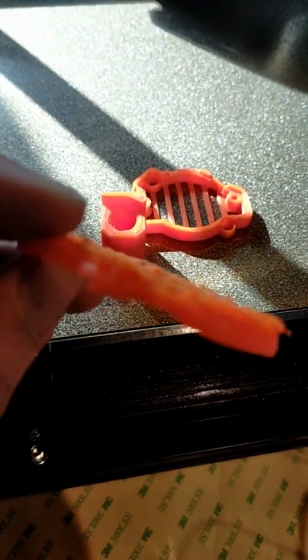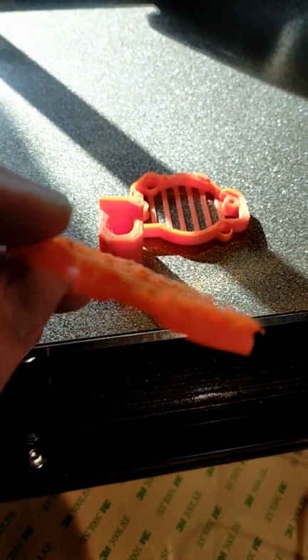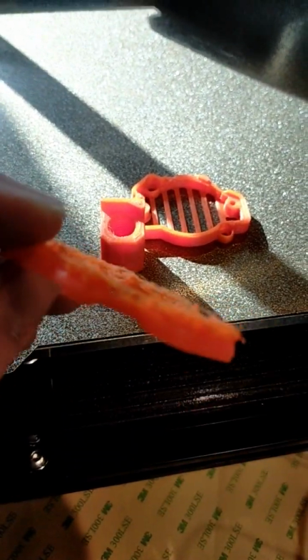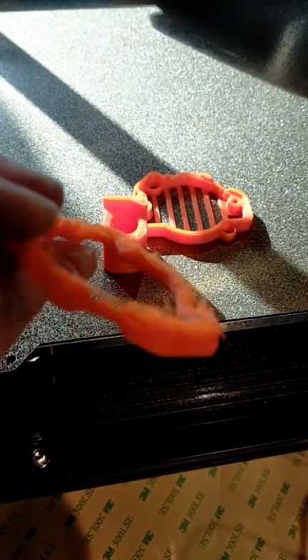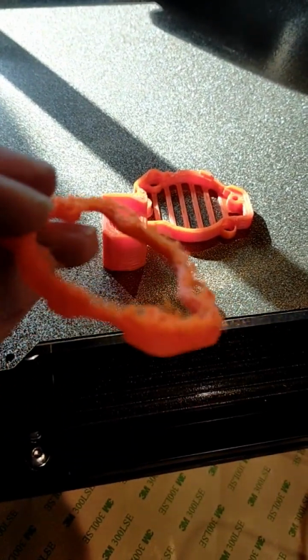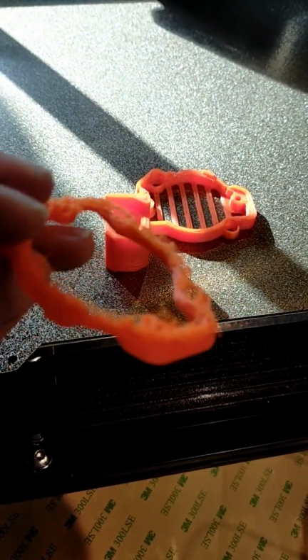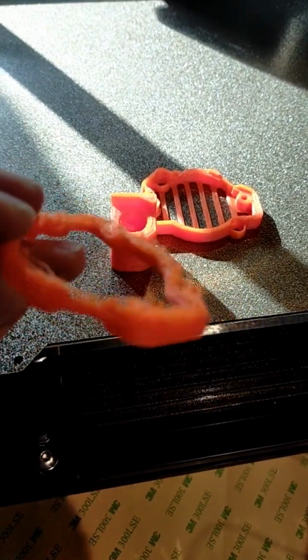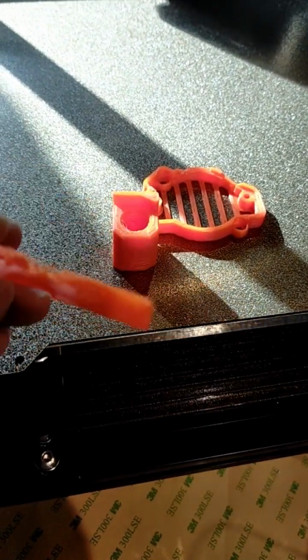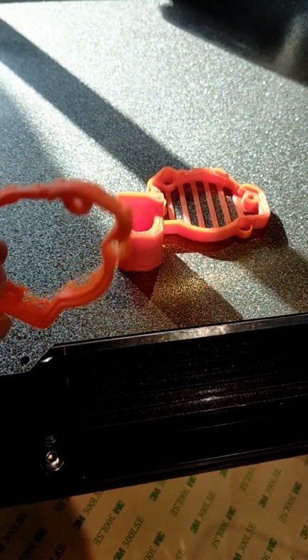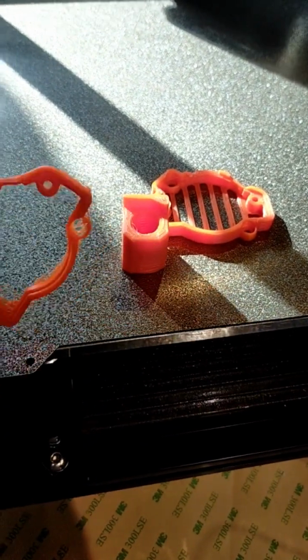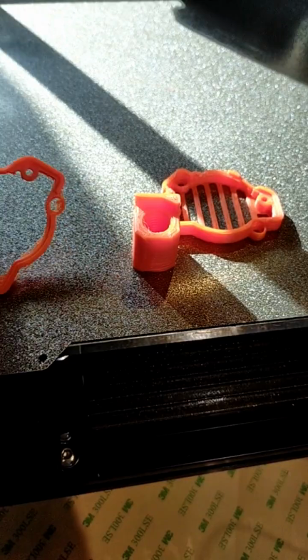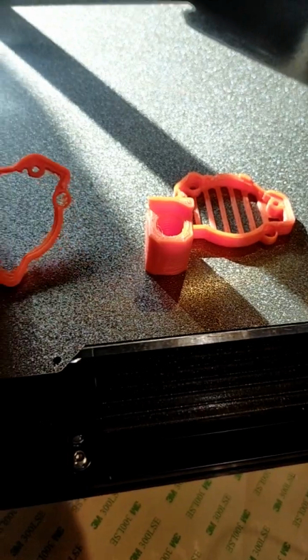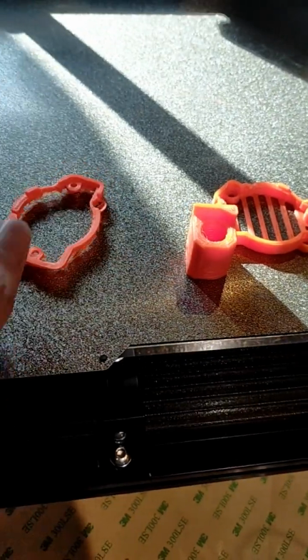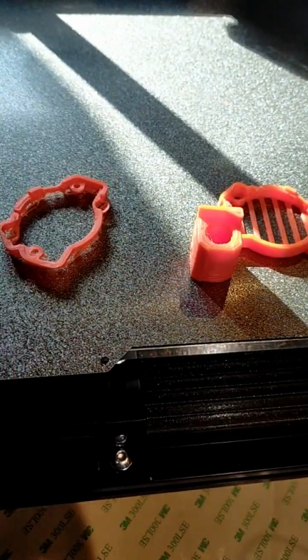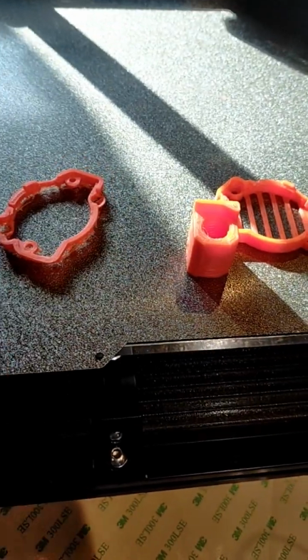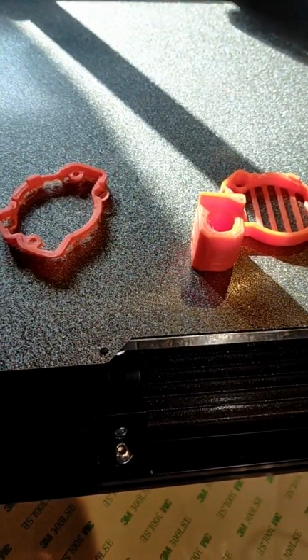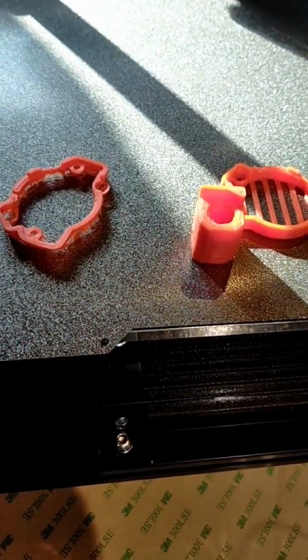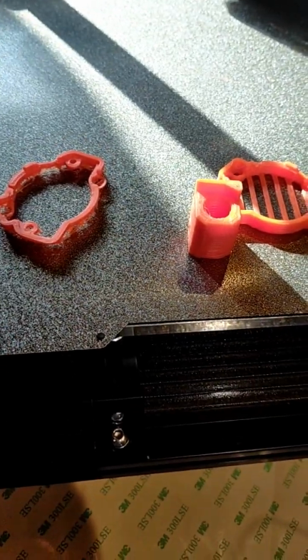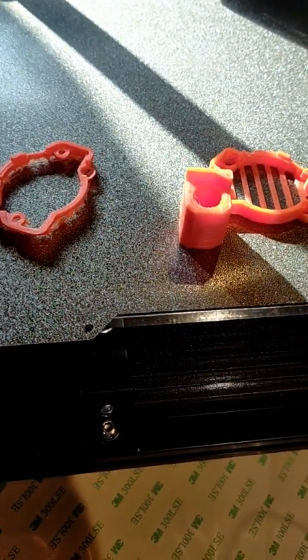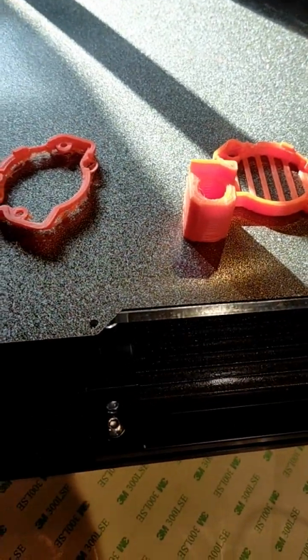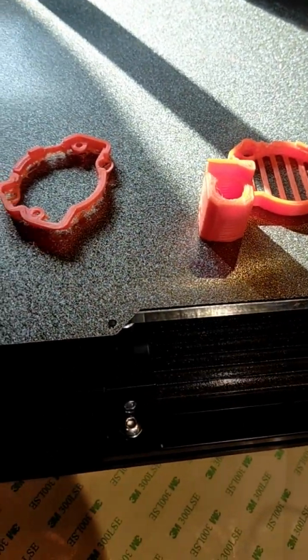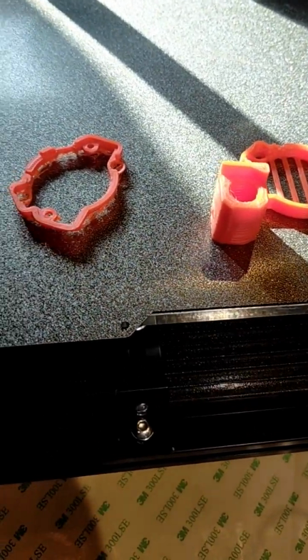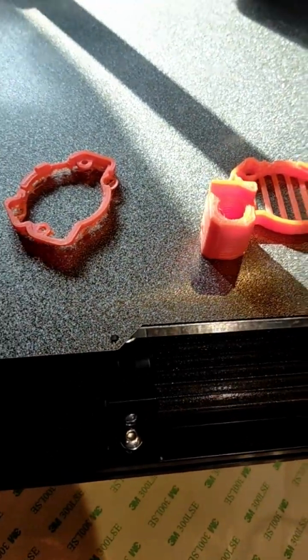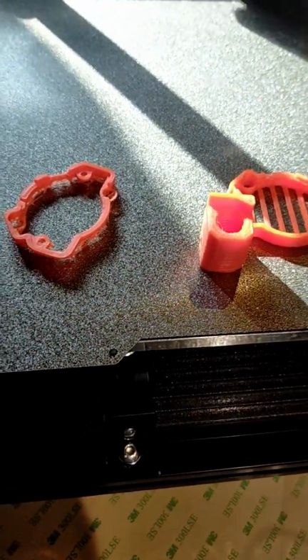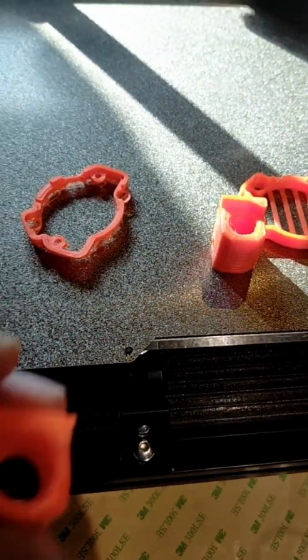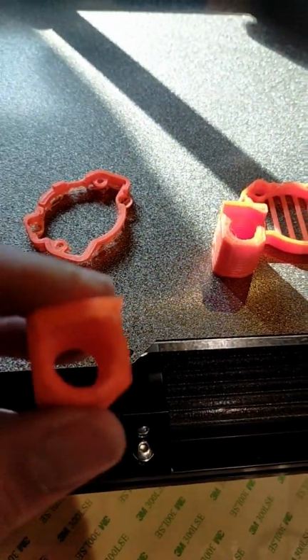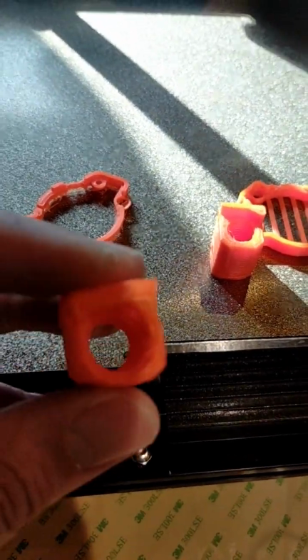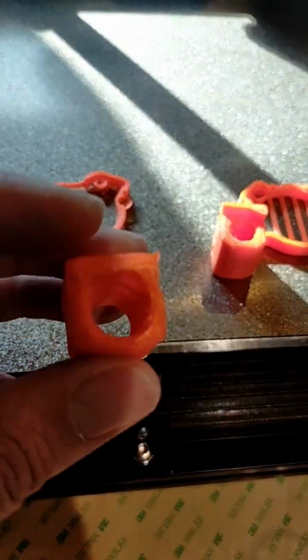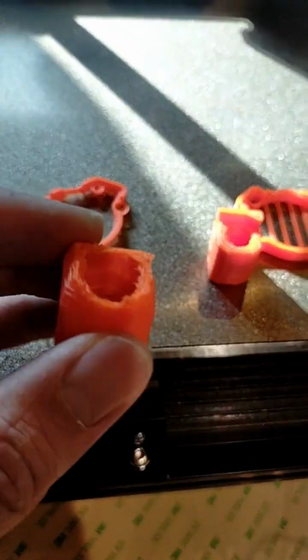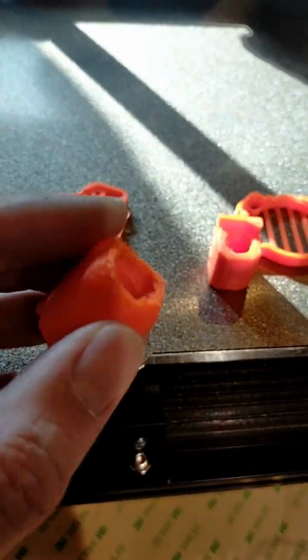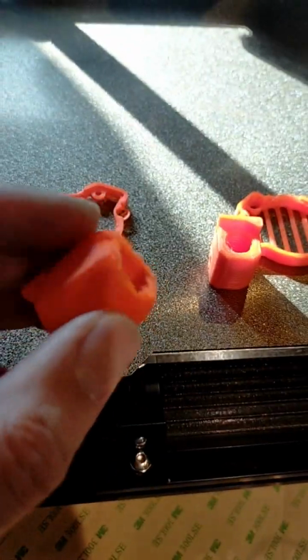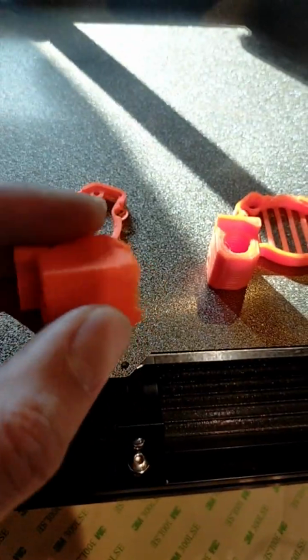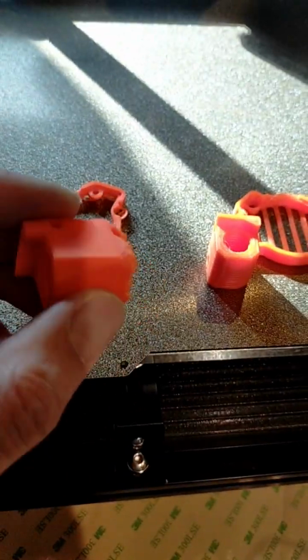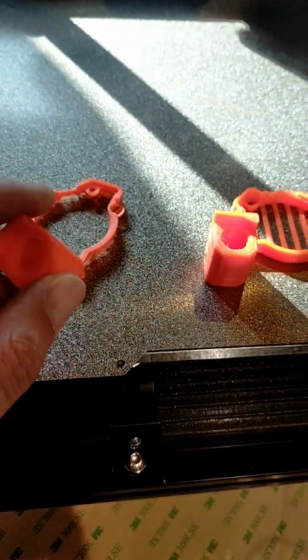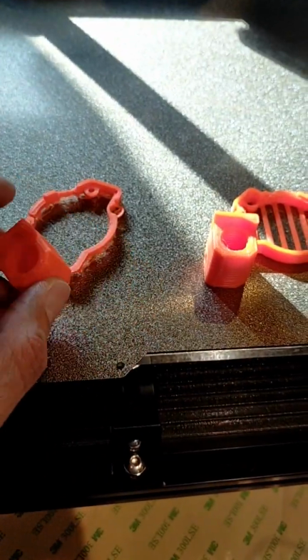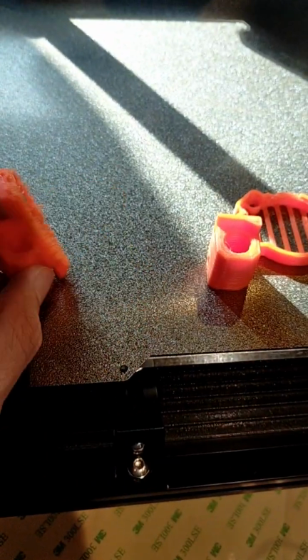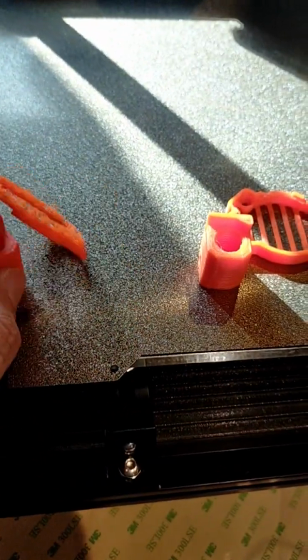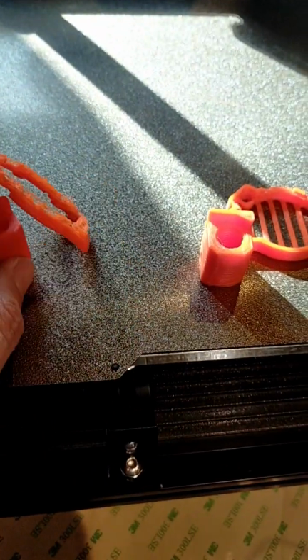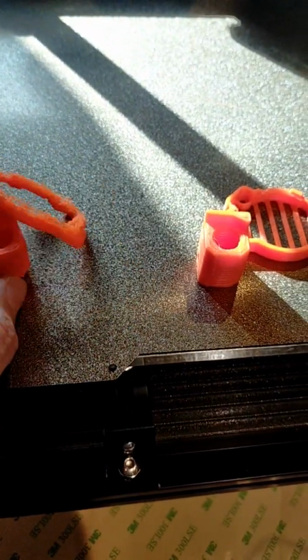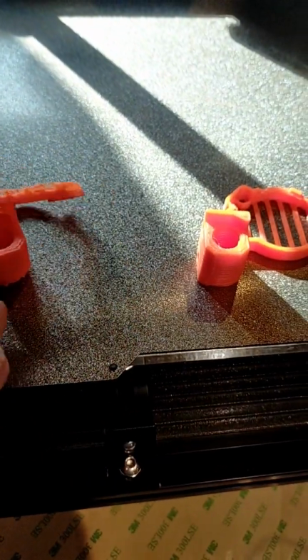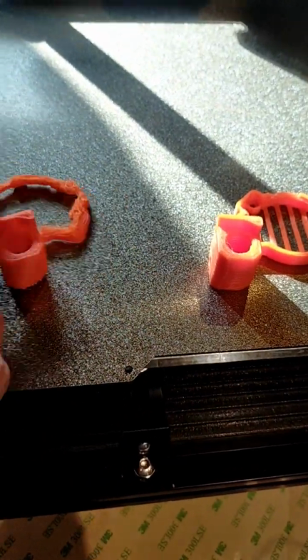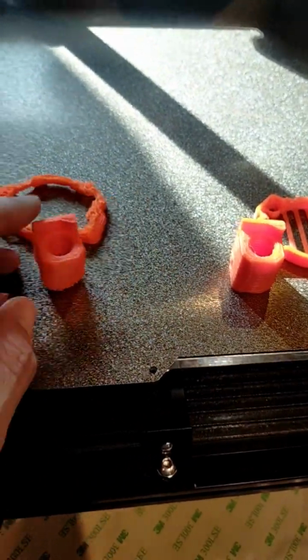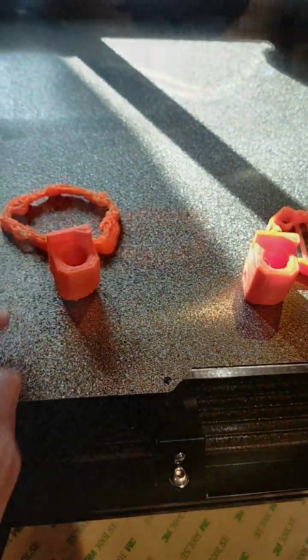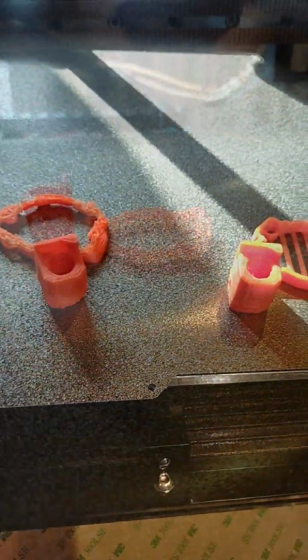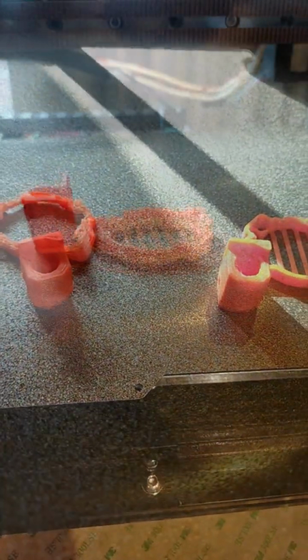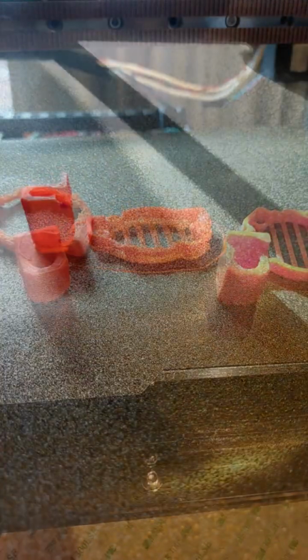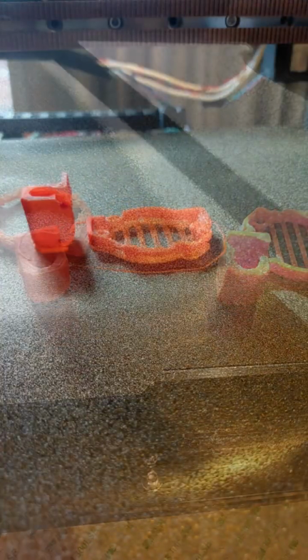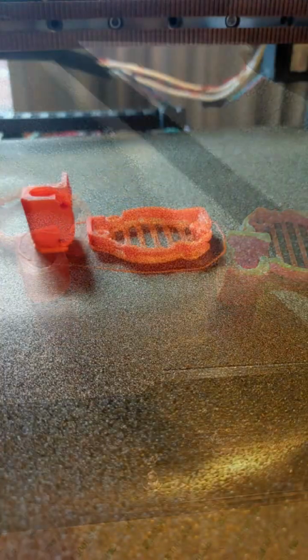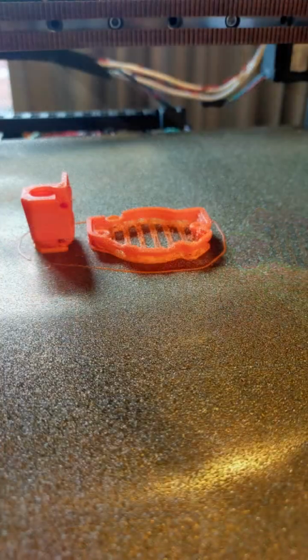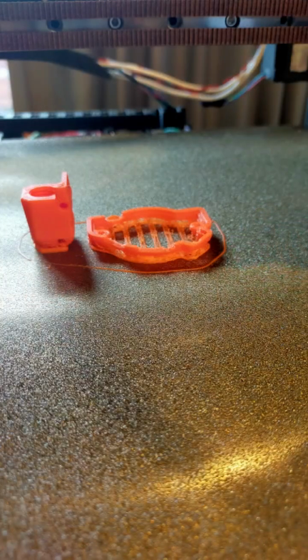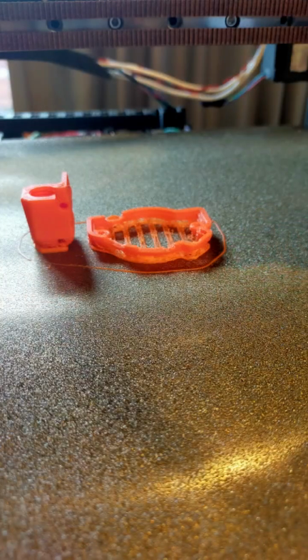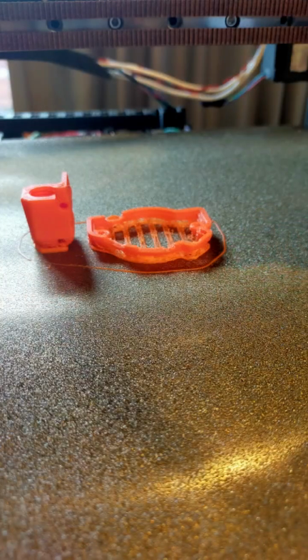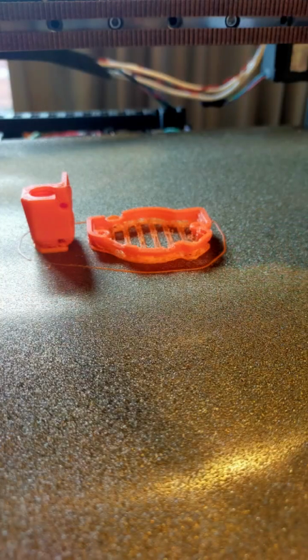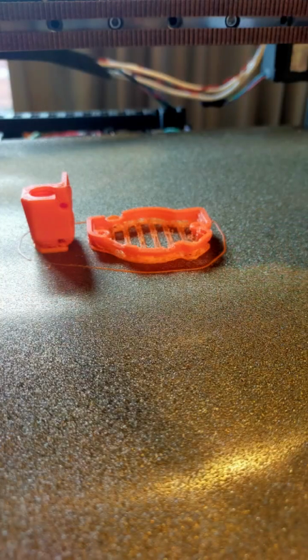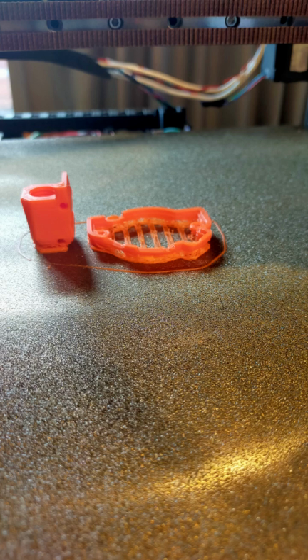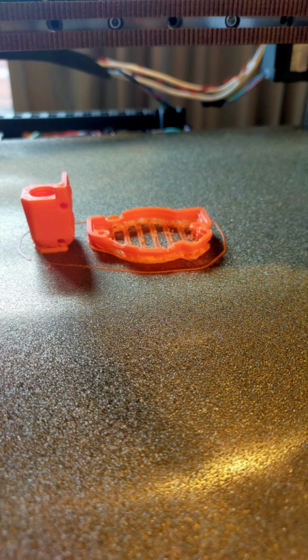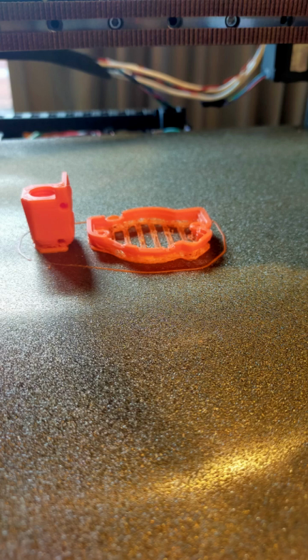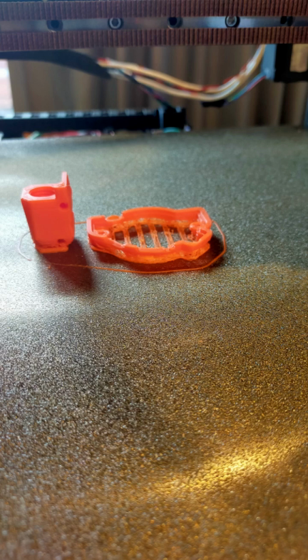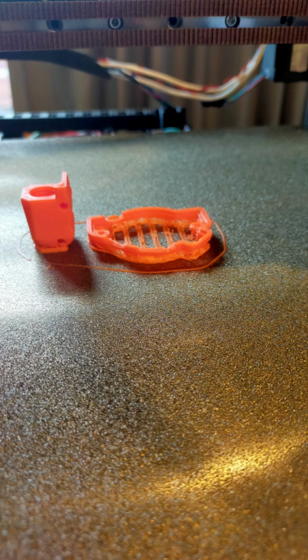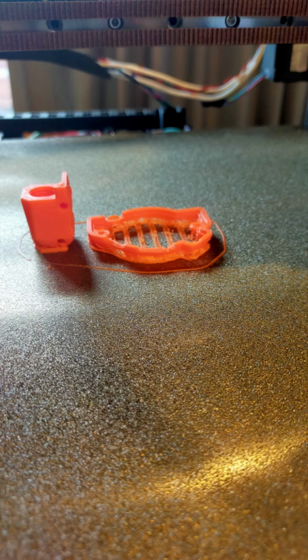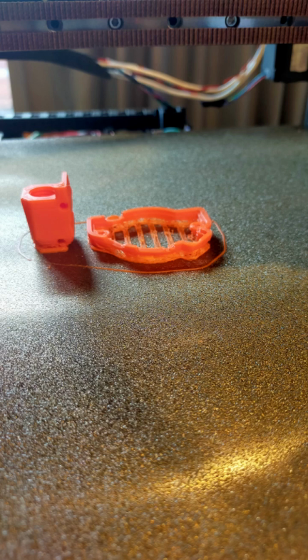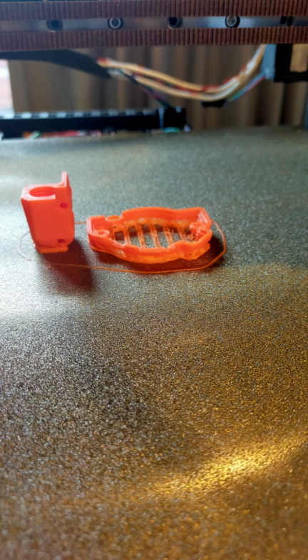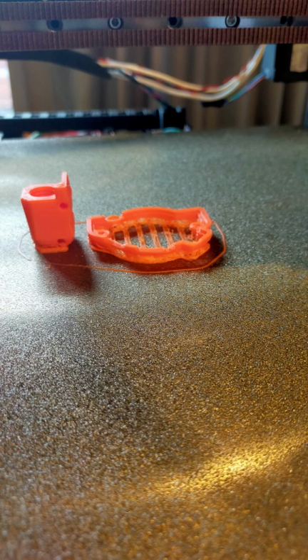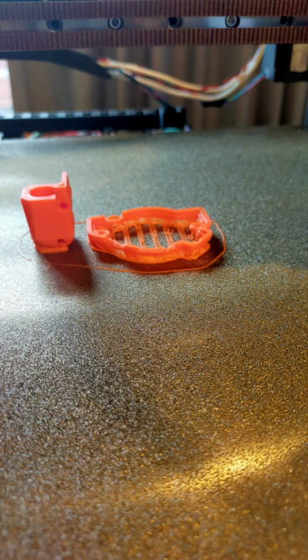Here are the failed parts. The first print wasn't good at the first layer — maybe I didn't run quad gantry level.